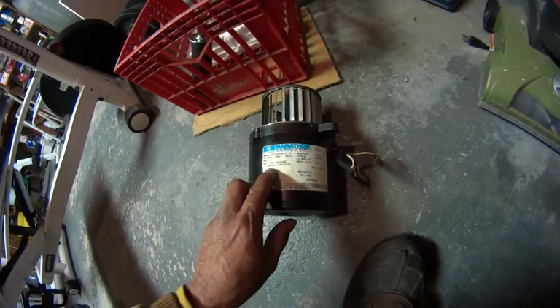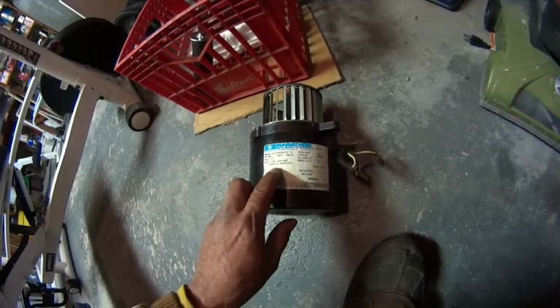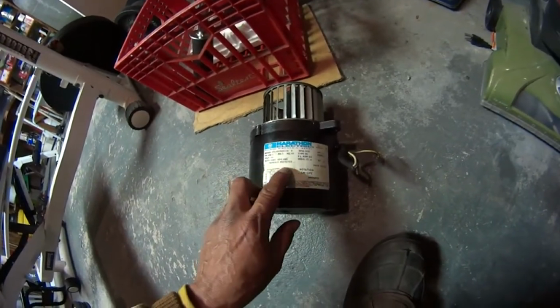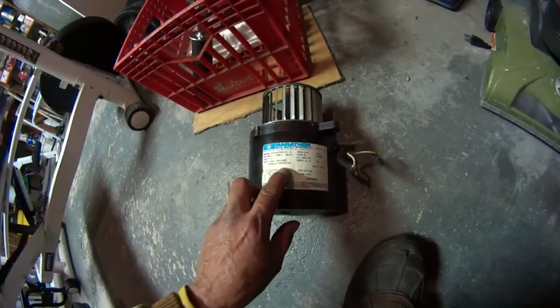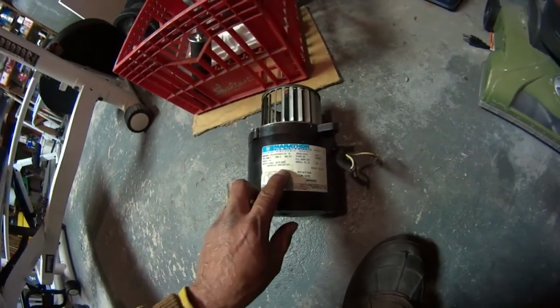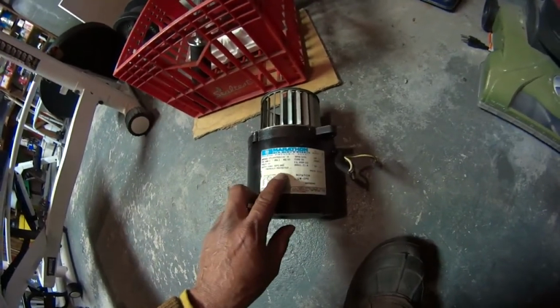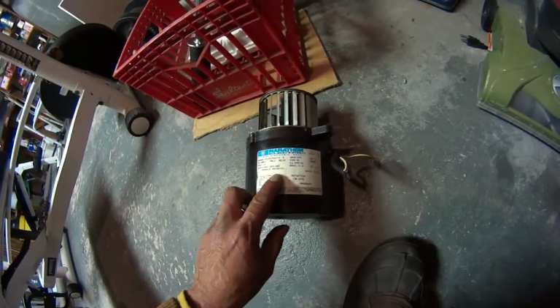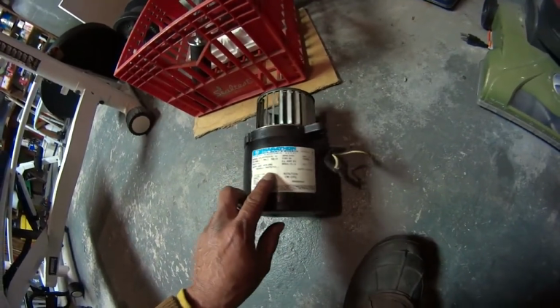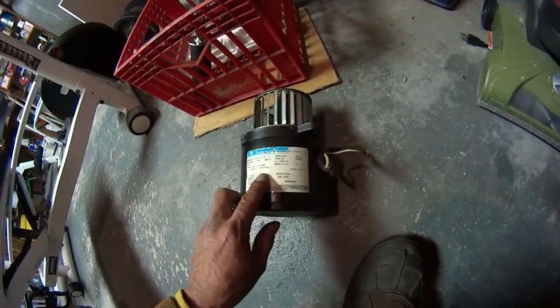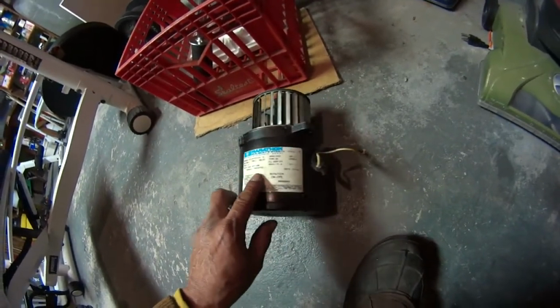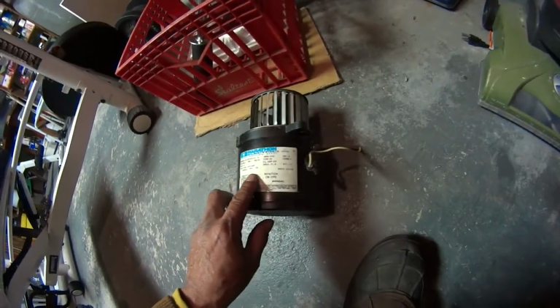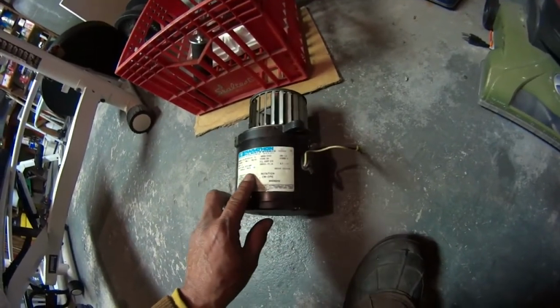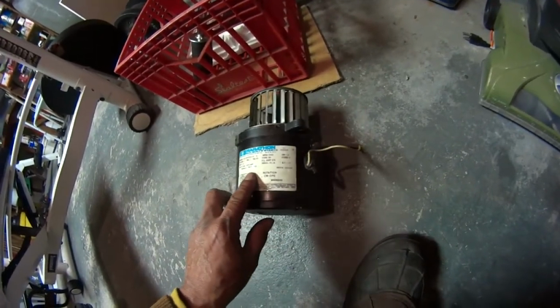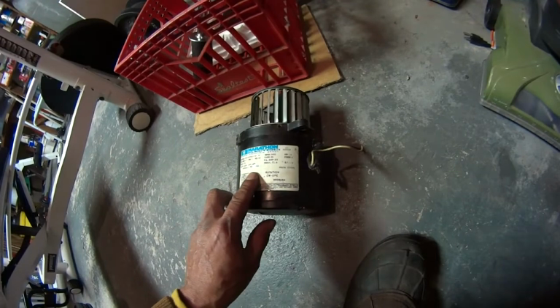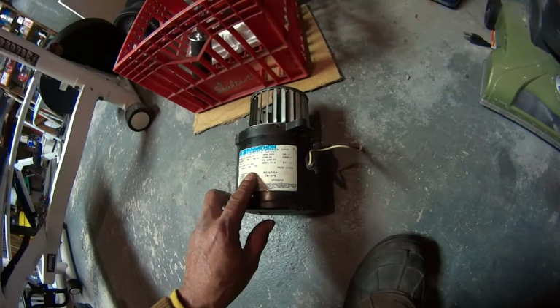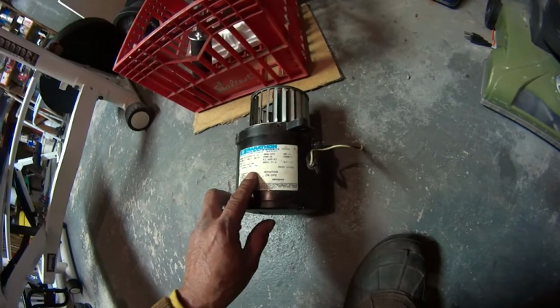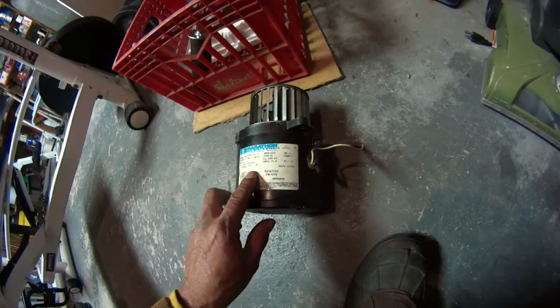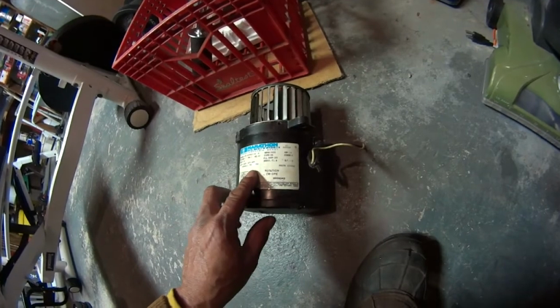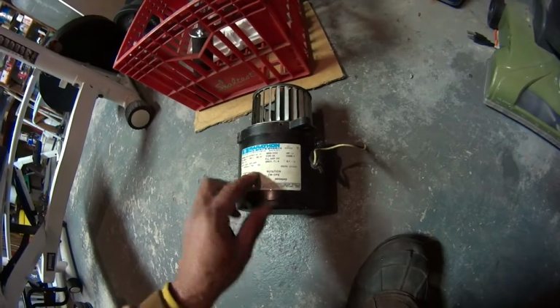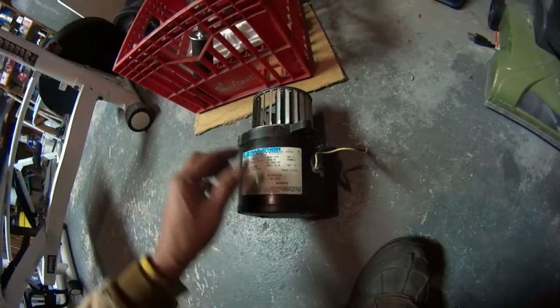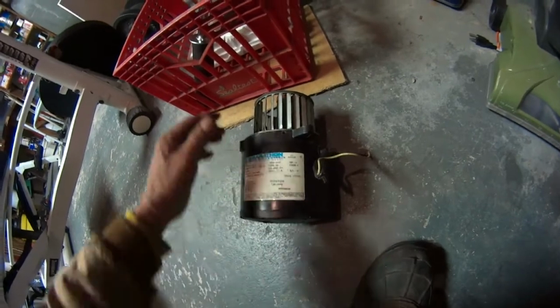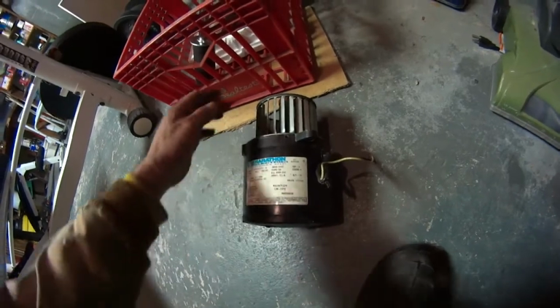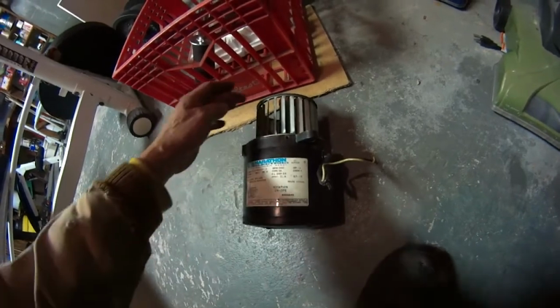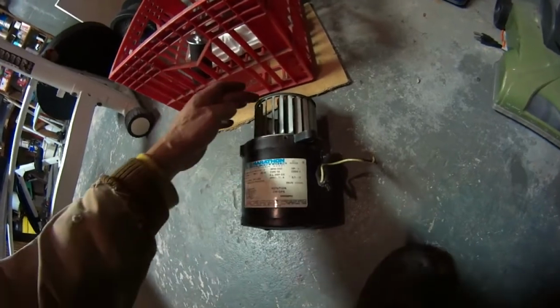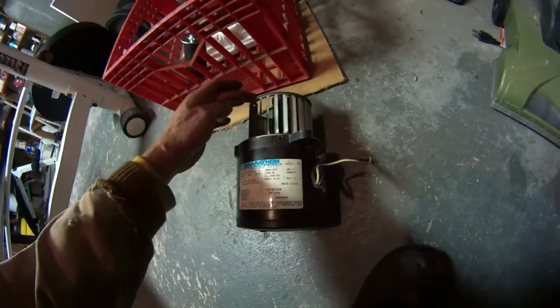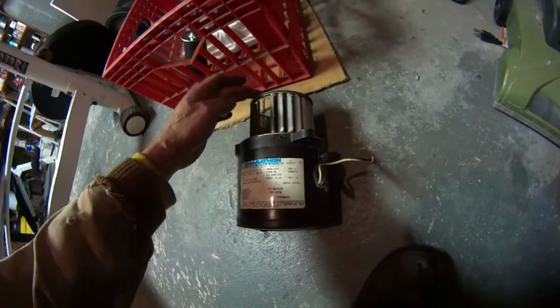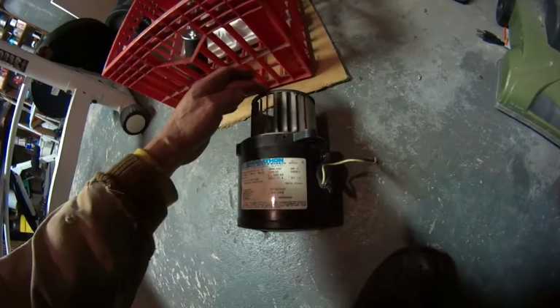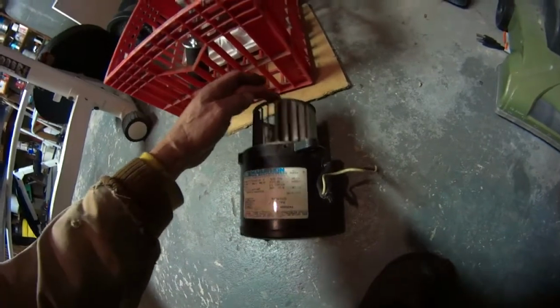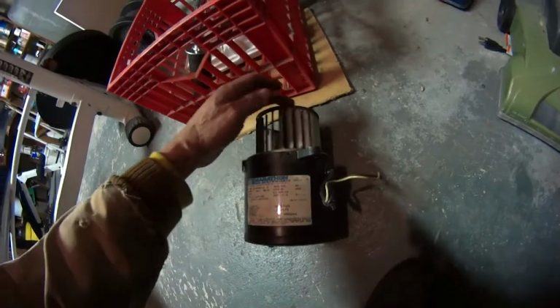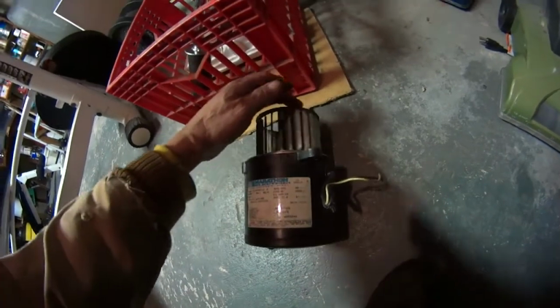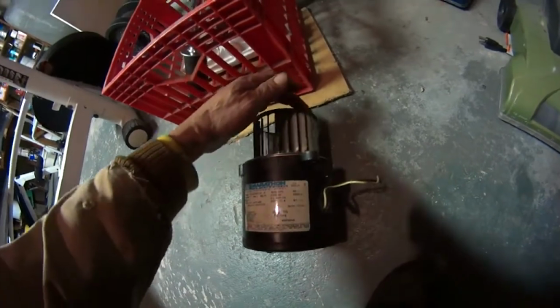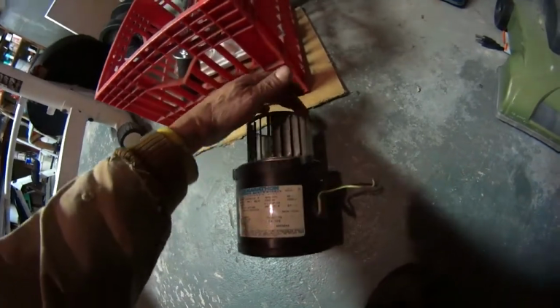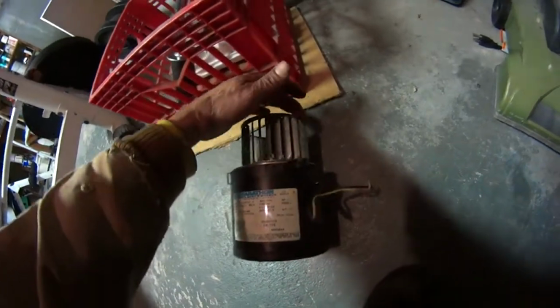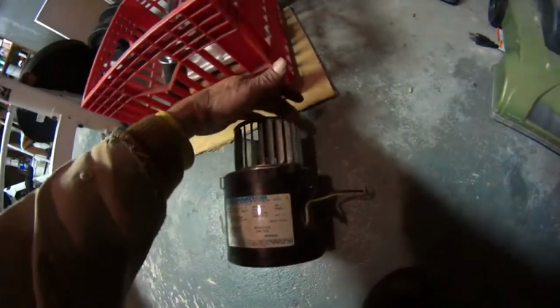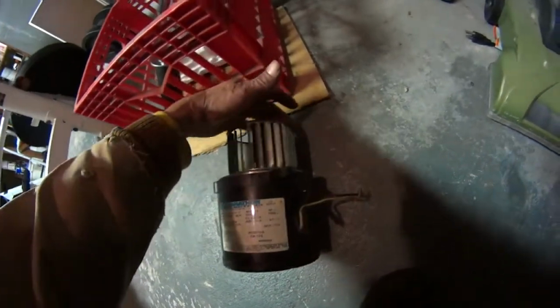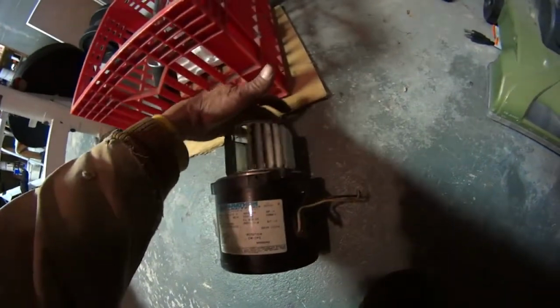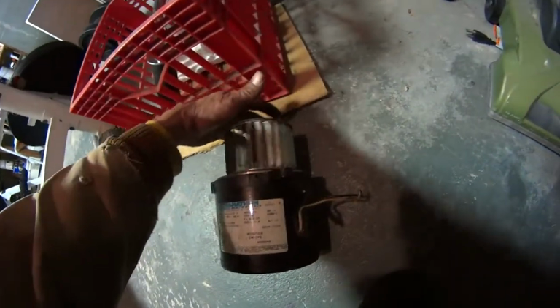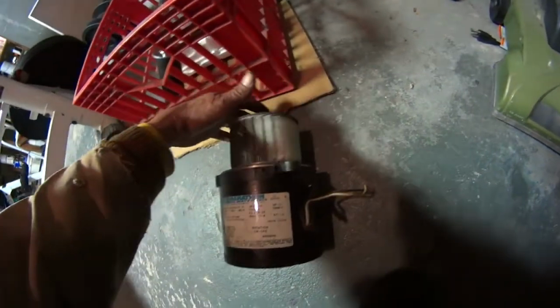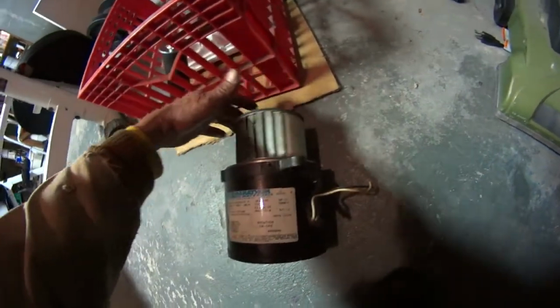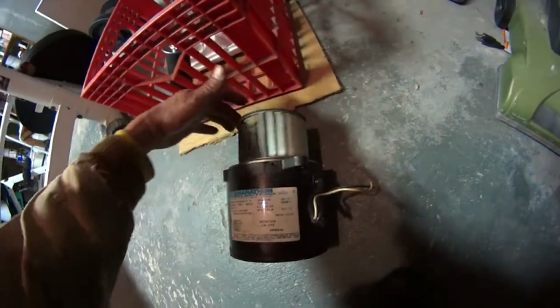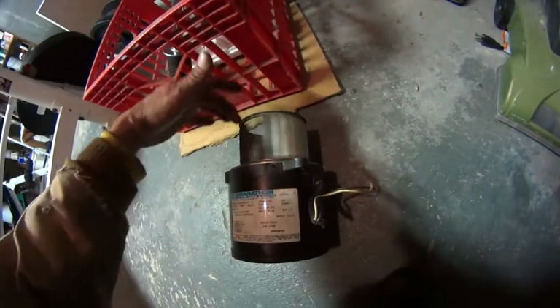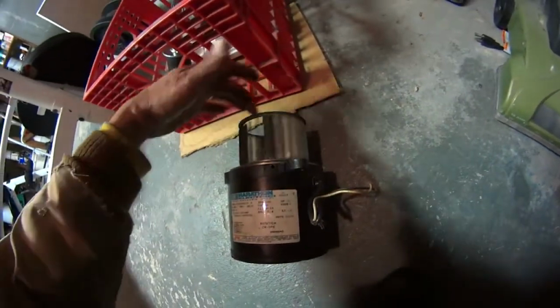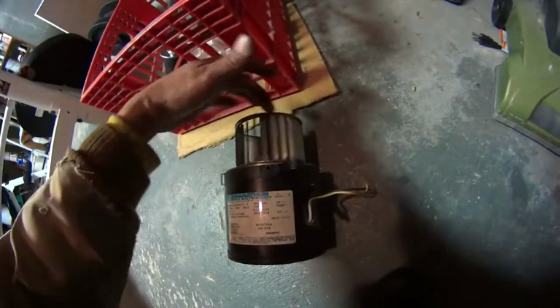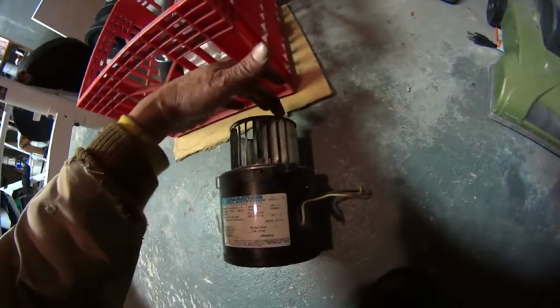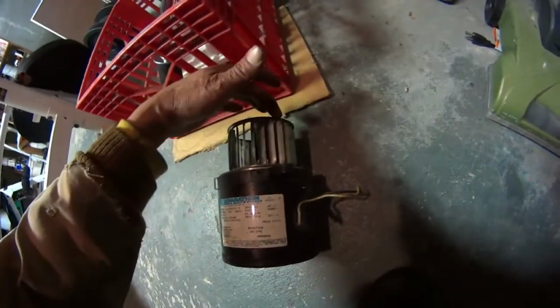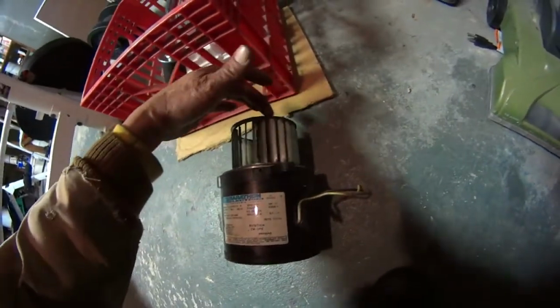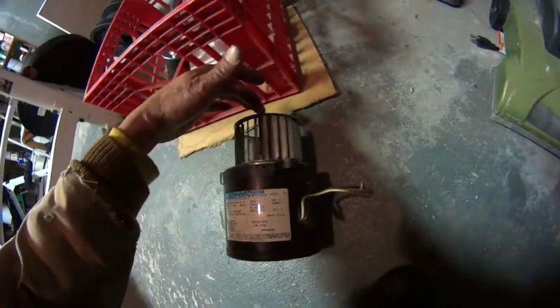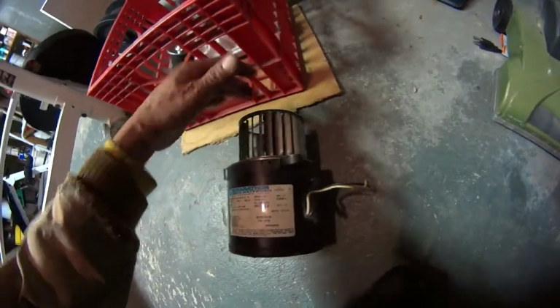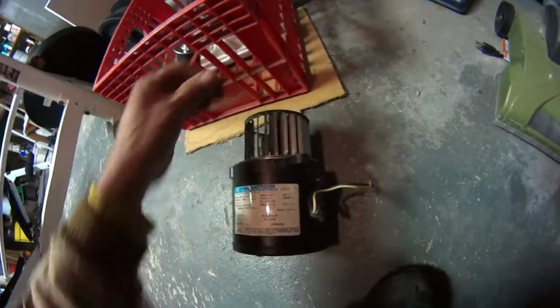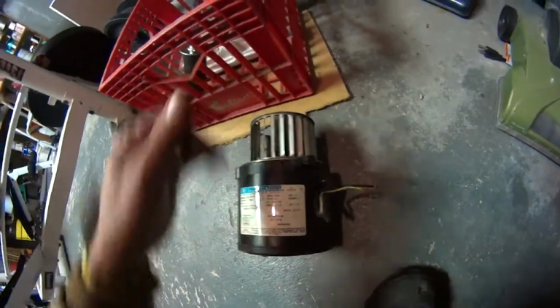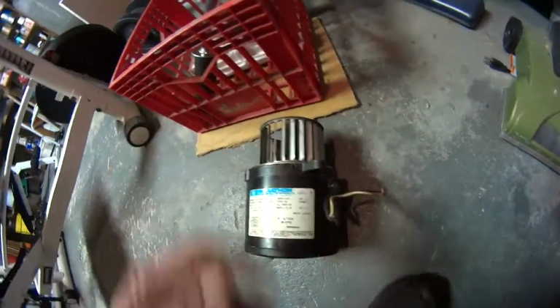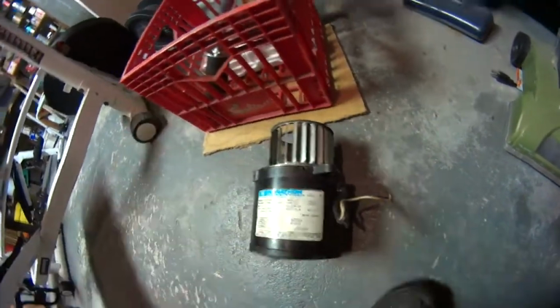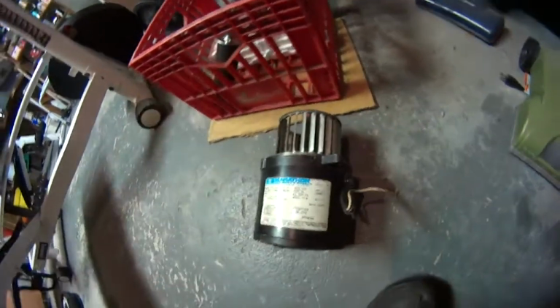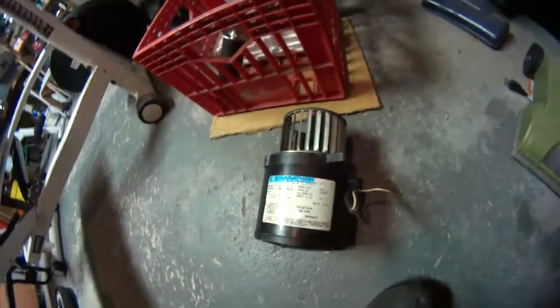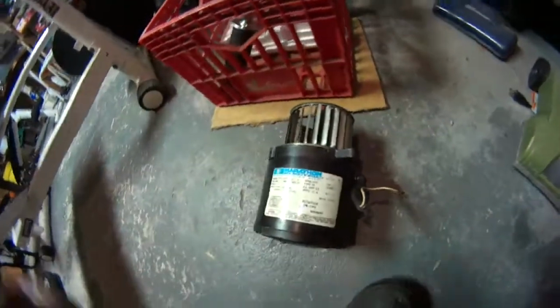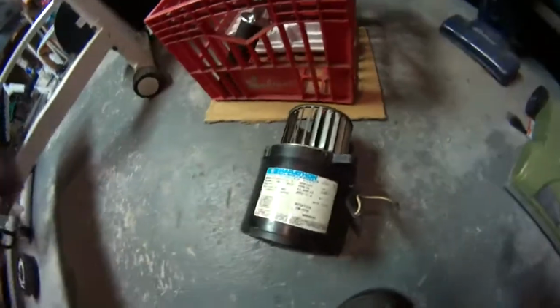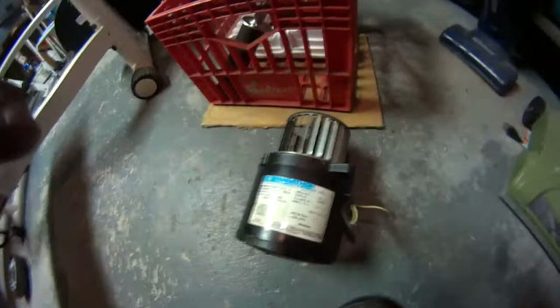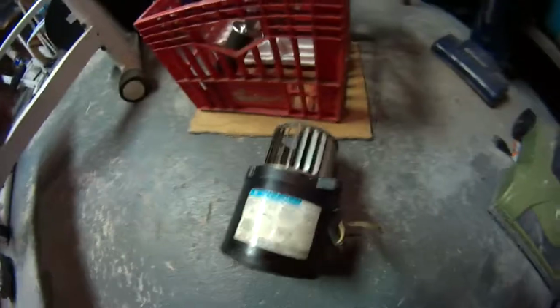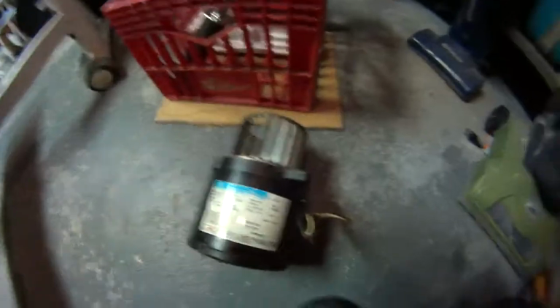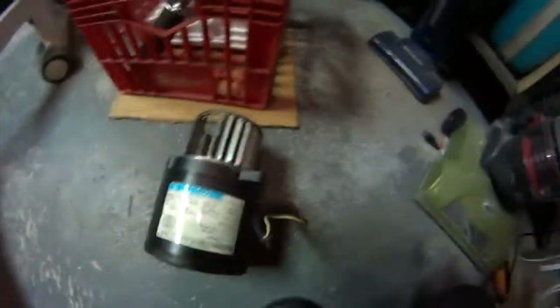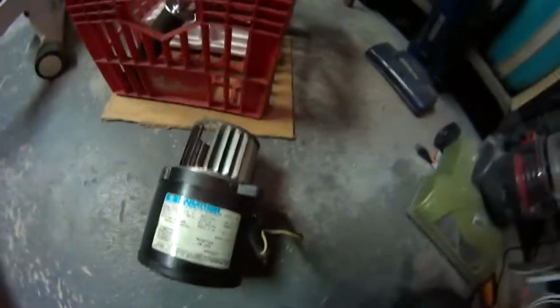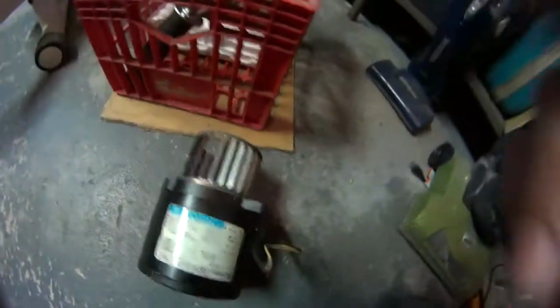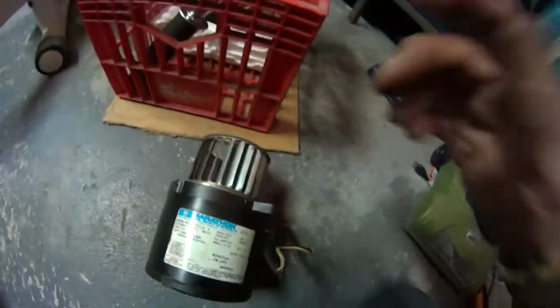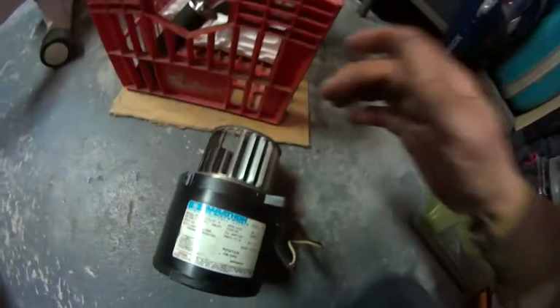Thermal protection — and that's what happened. You heard that noise?